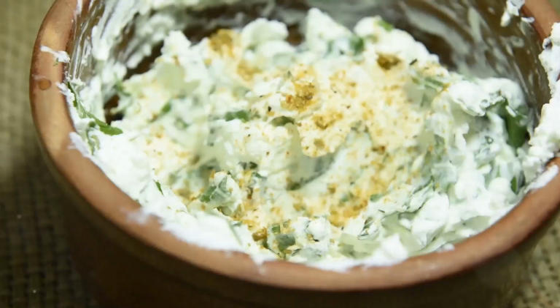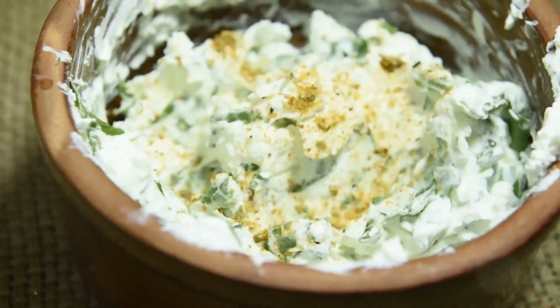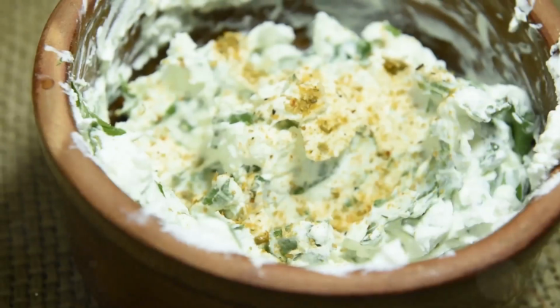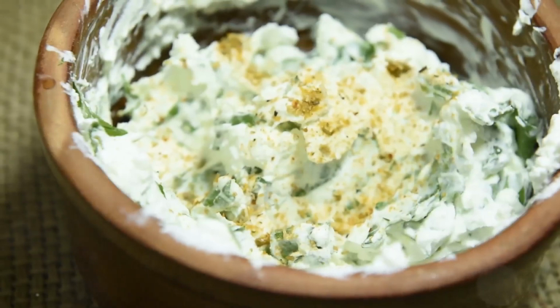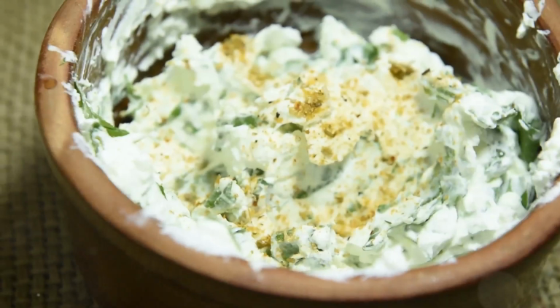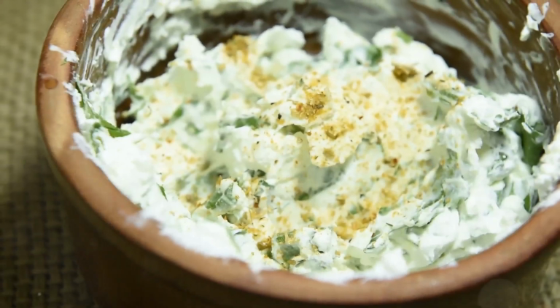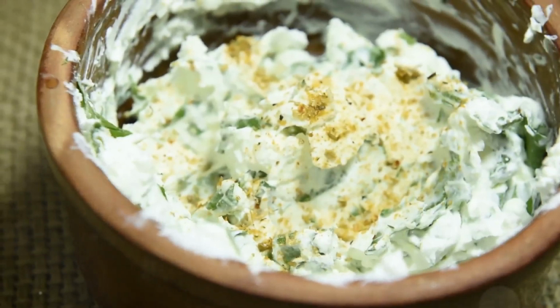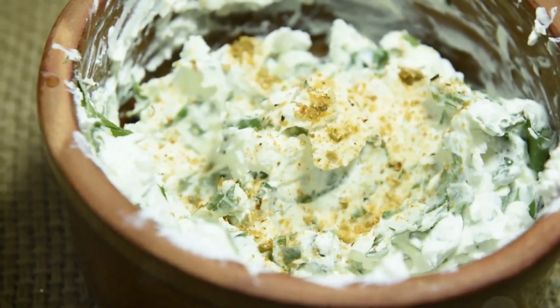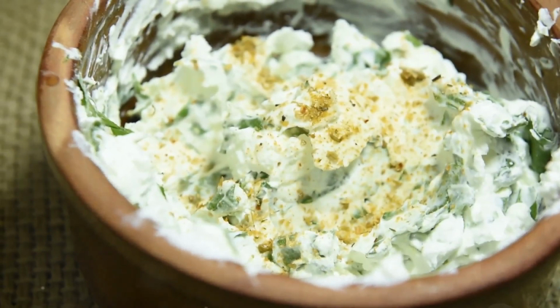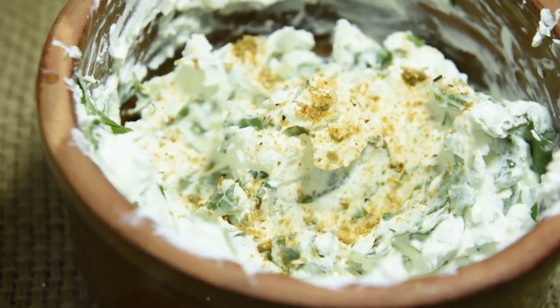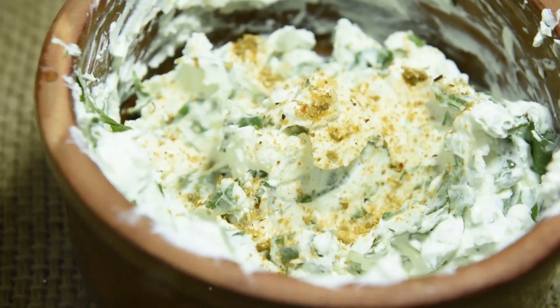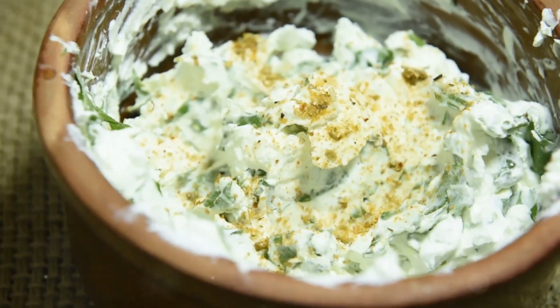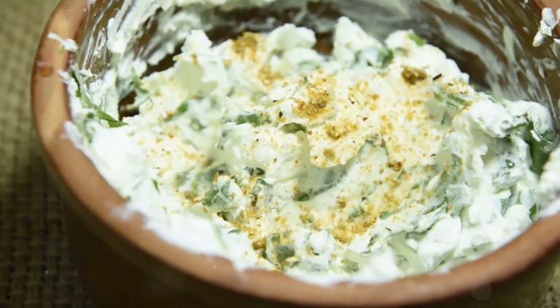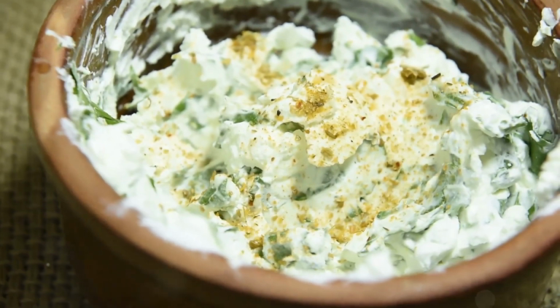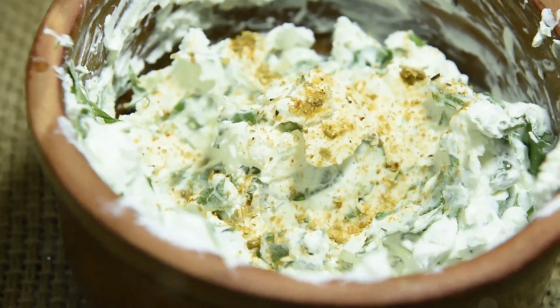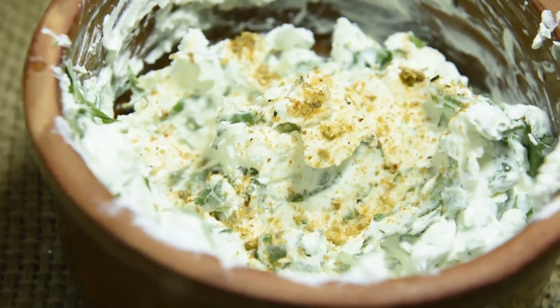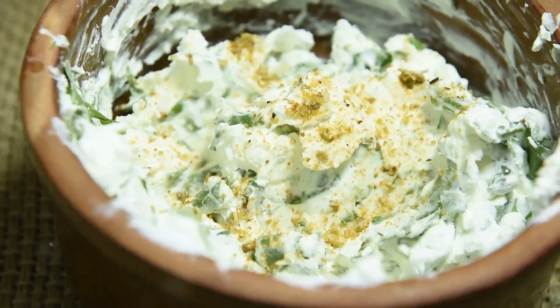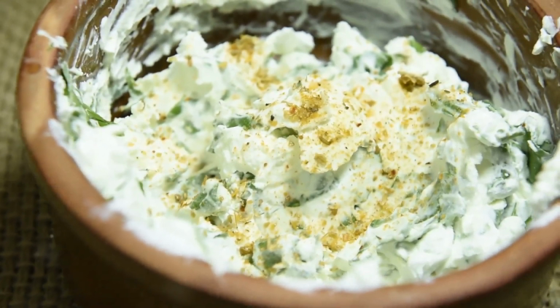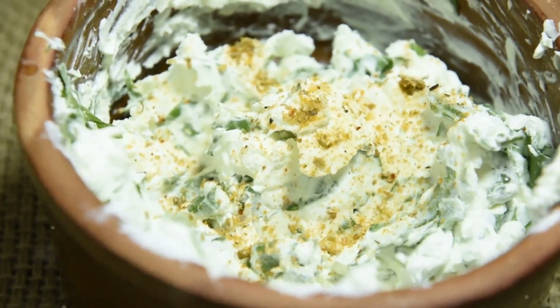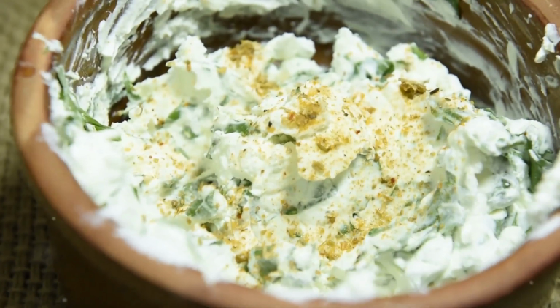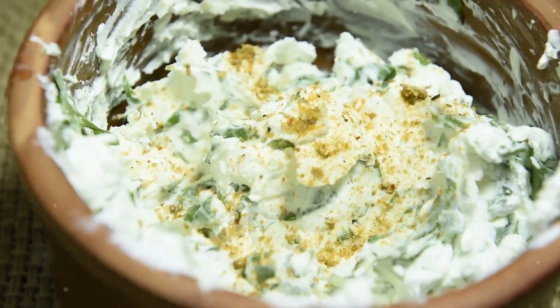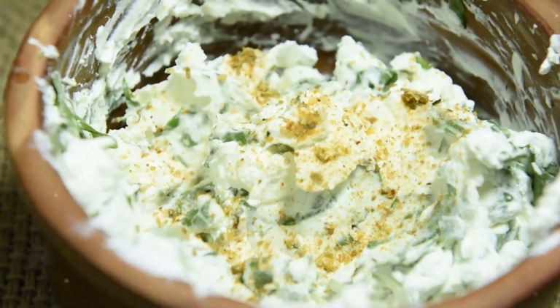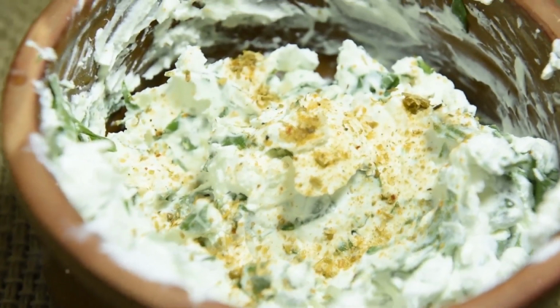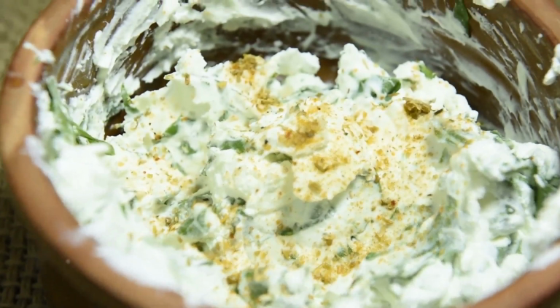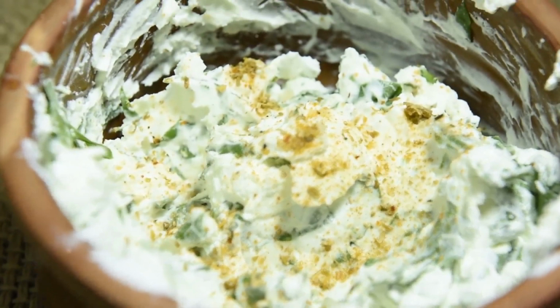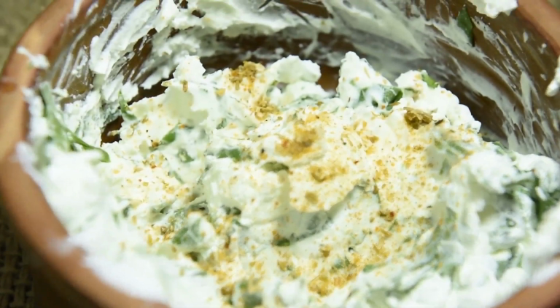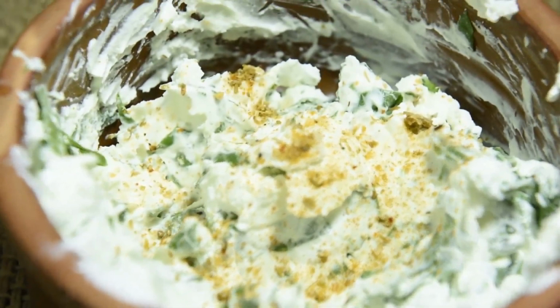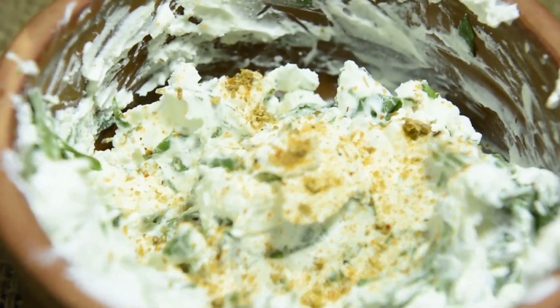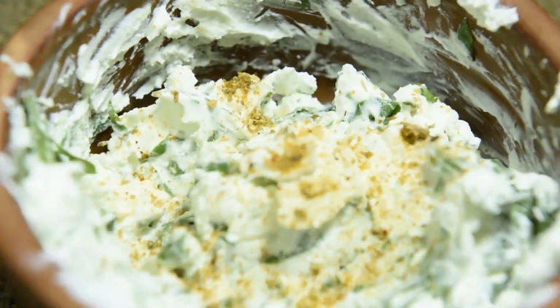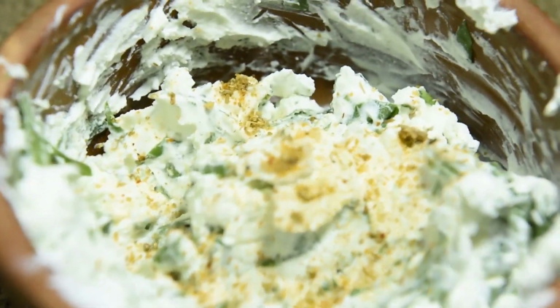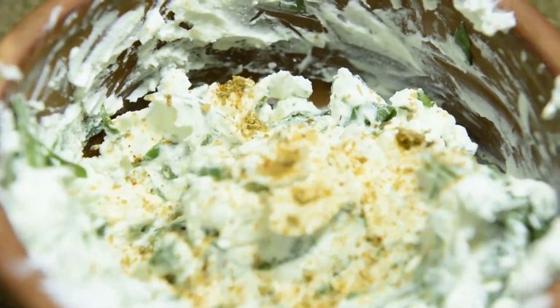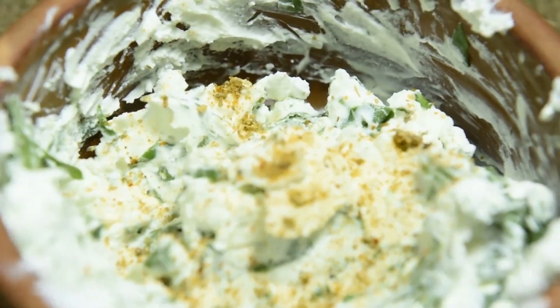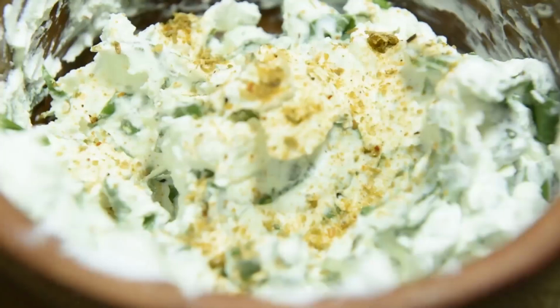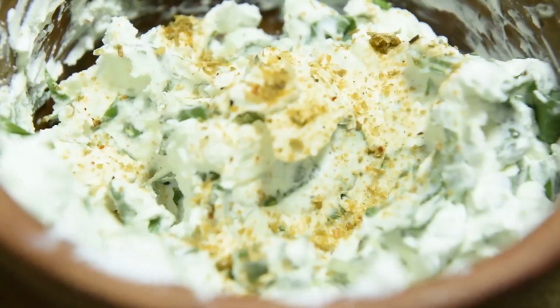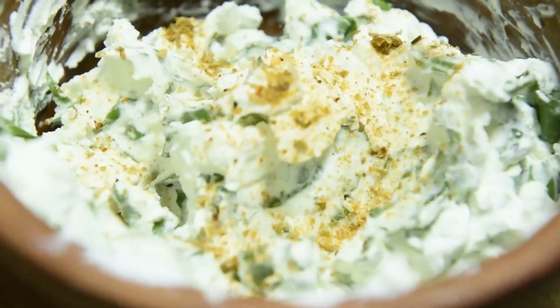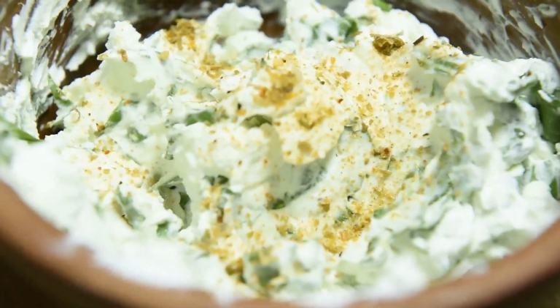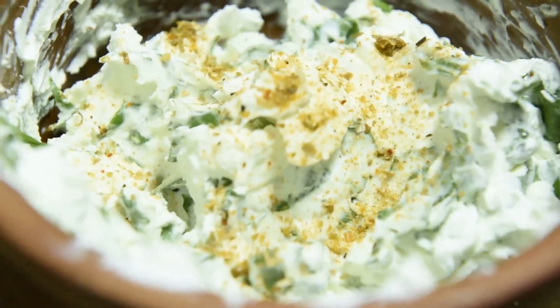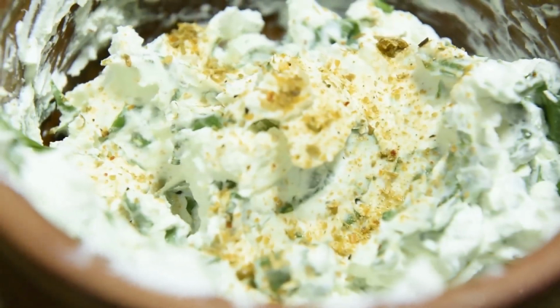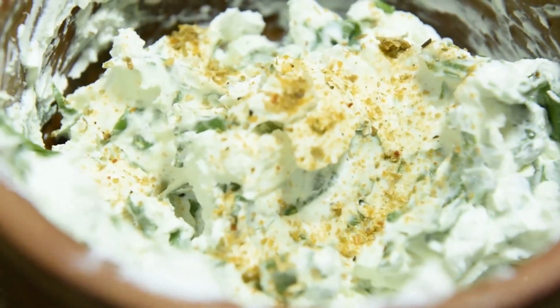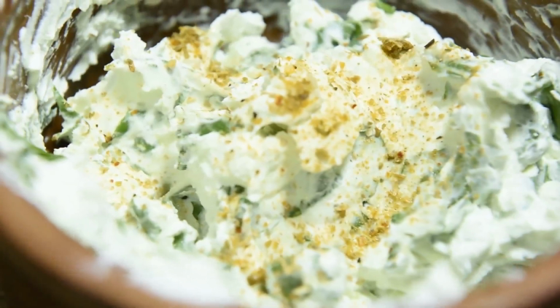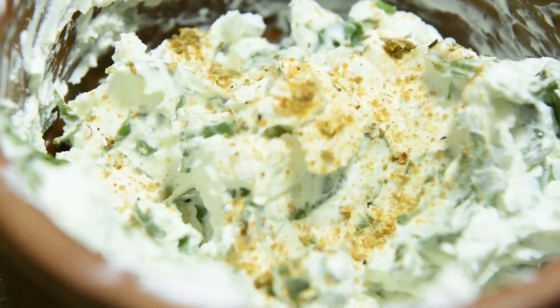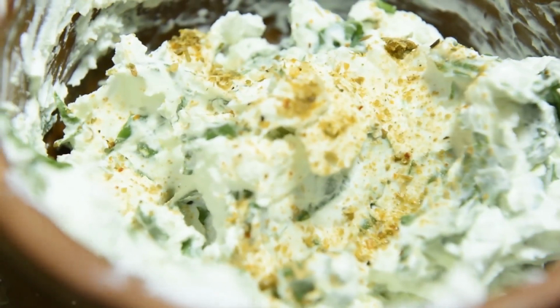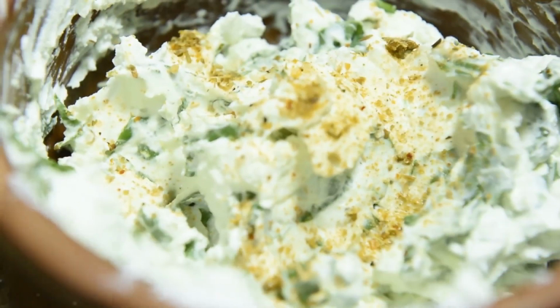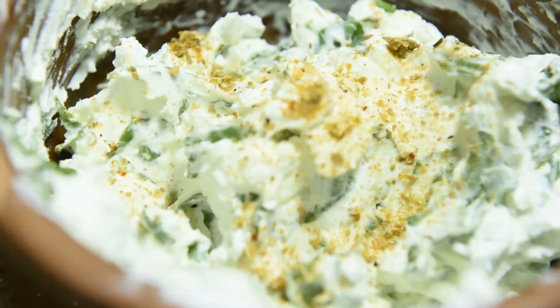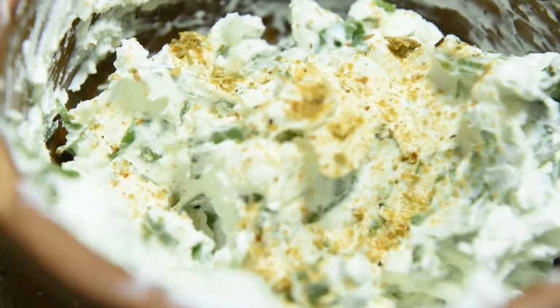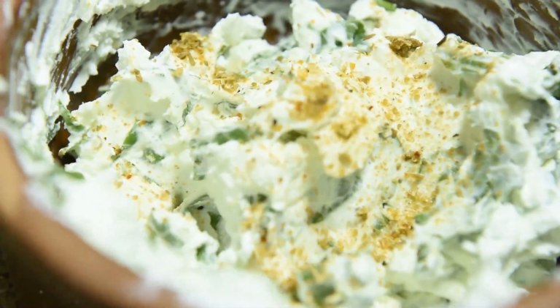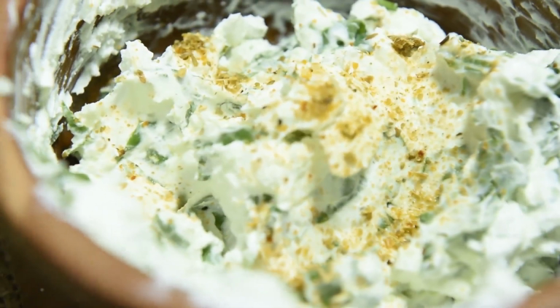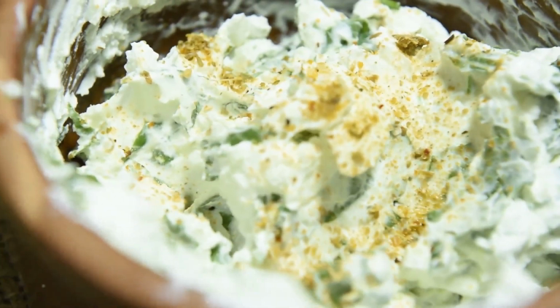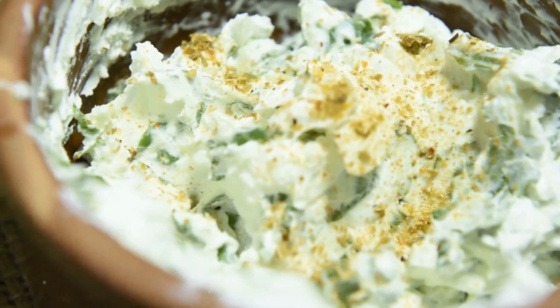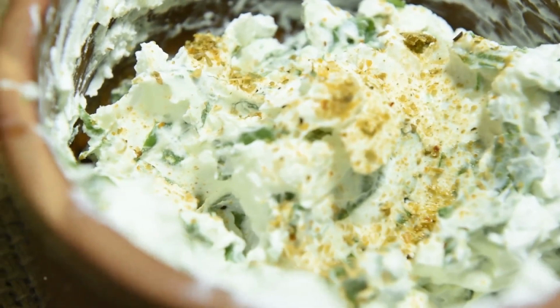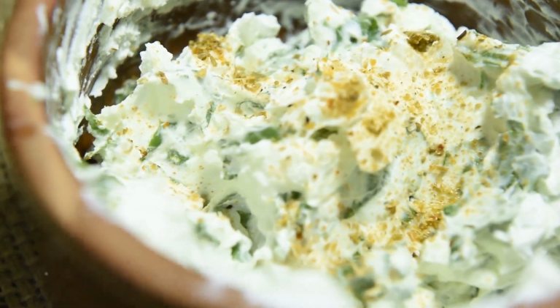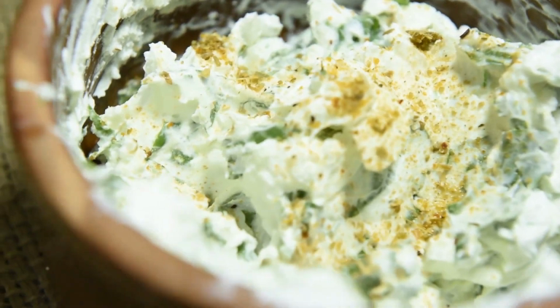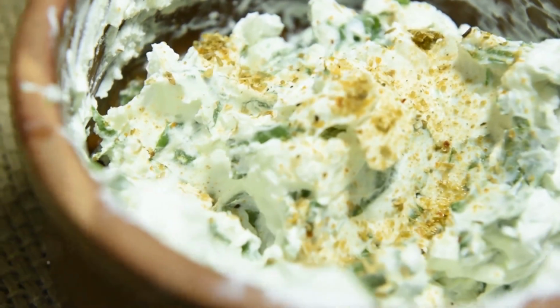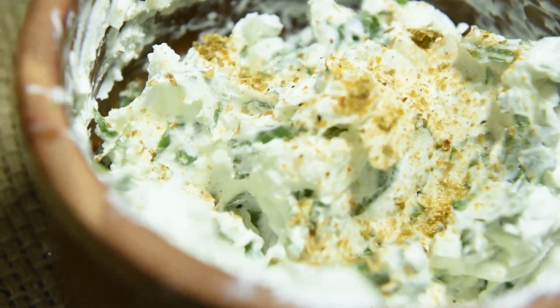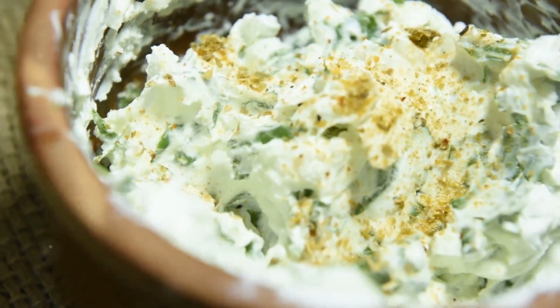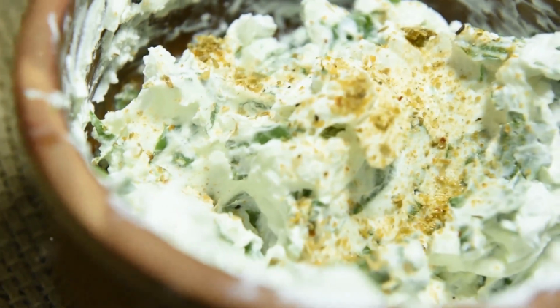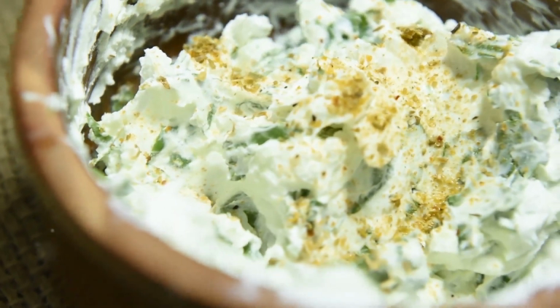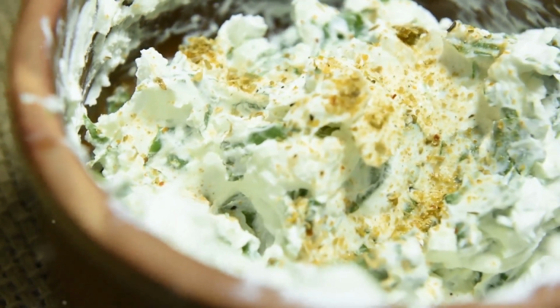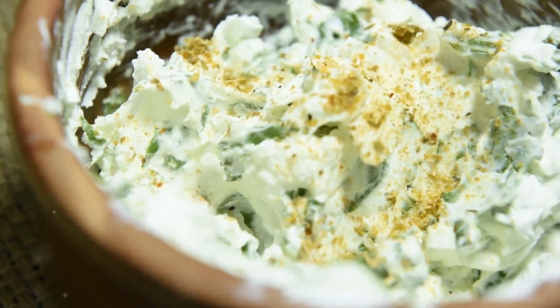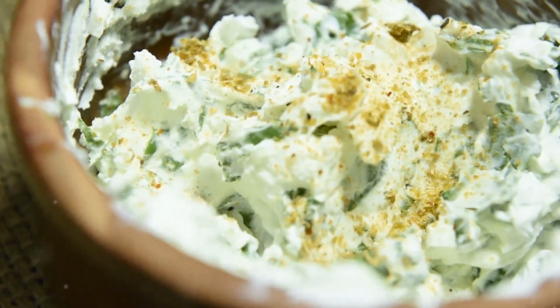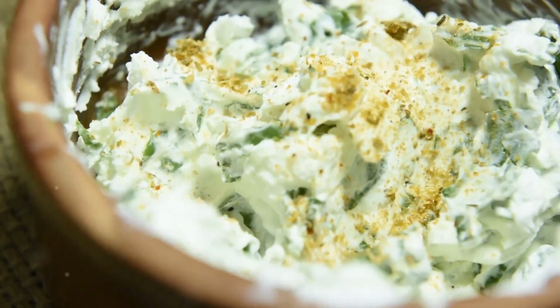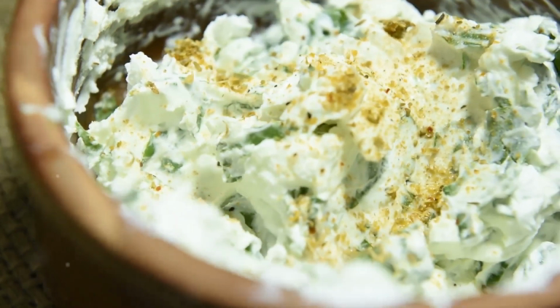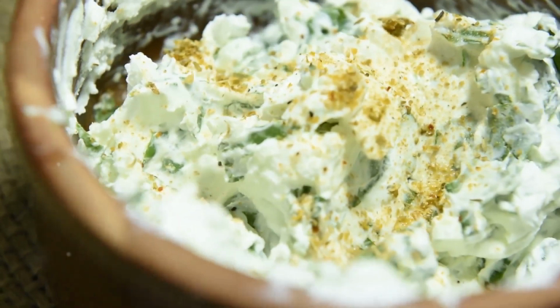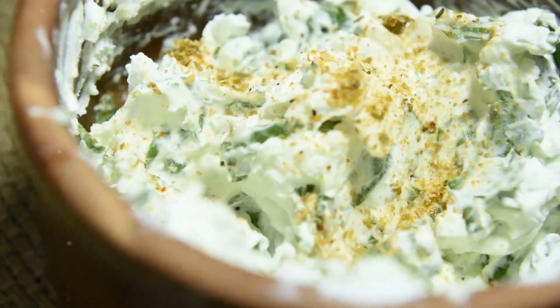This is why you need this spinach and artichoke dip in your life. It's creamy, cheesy, and ridiculously easy.